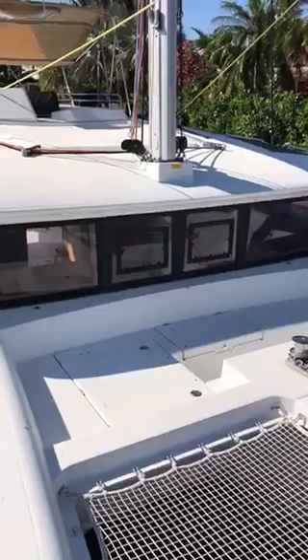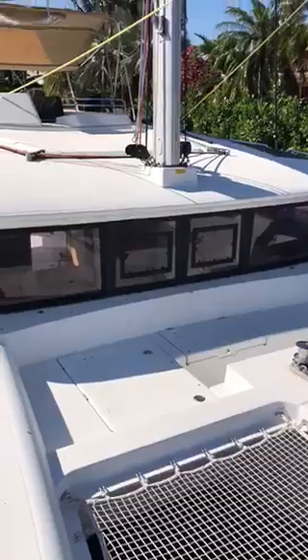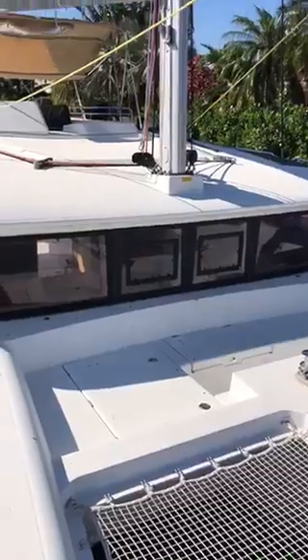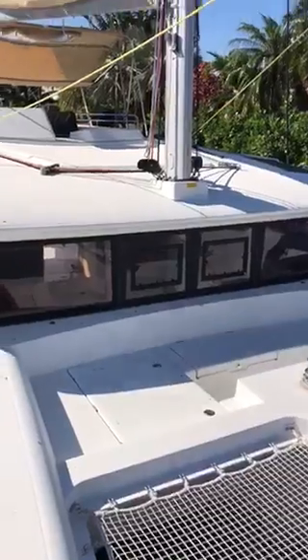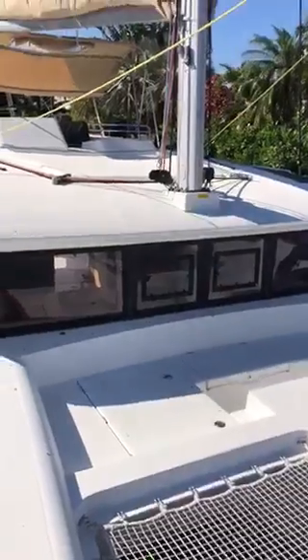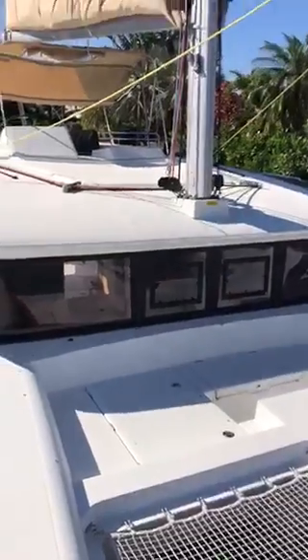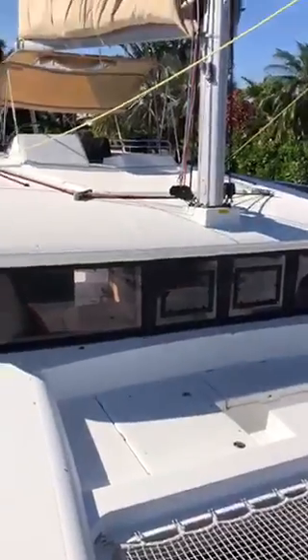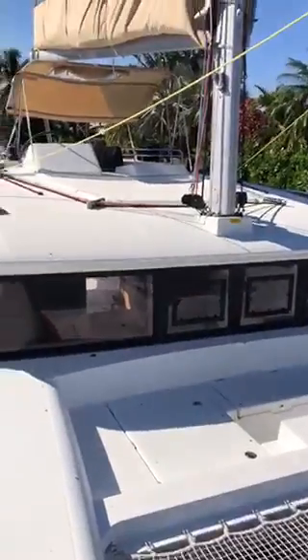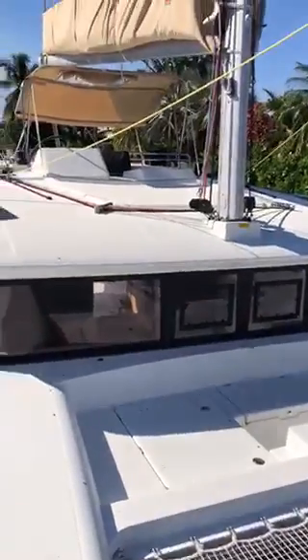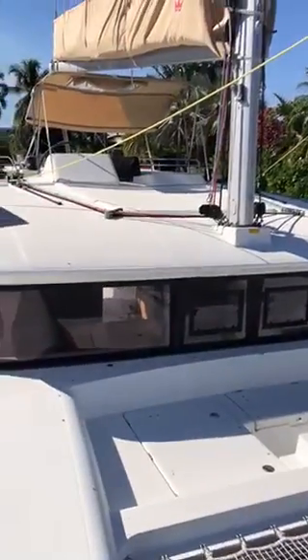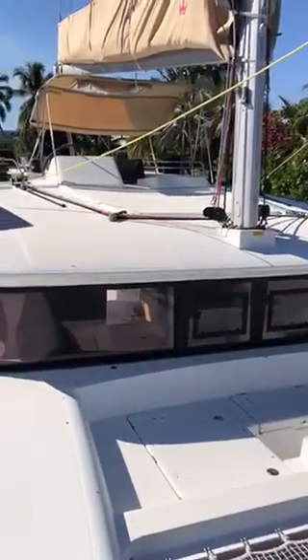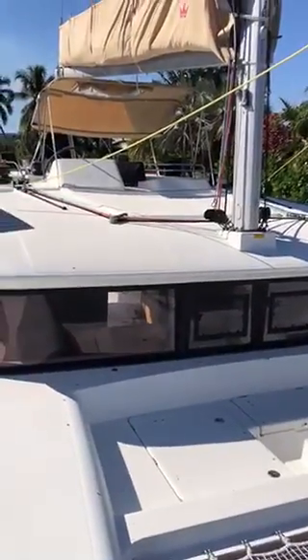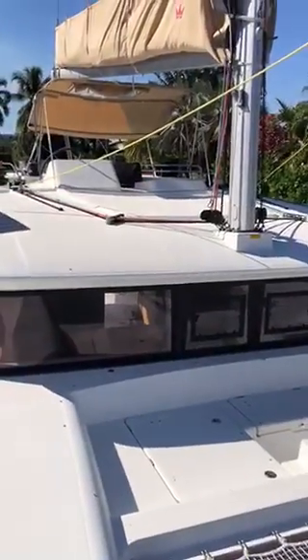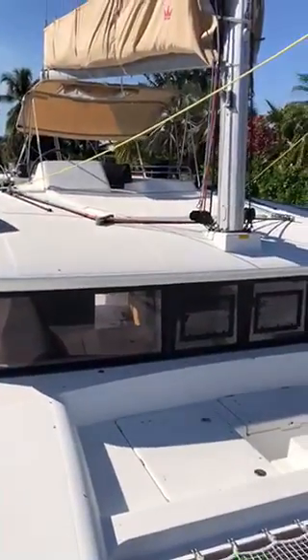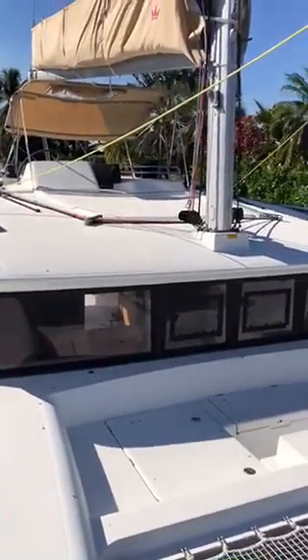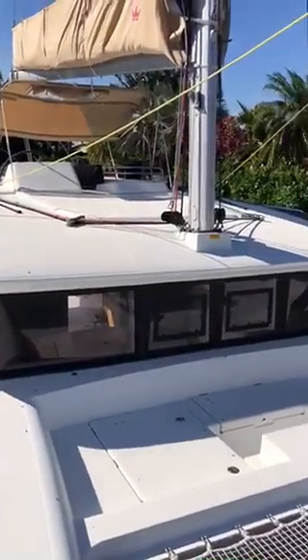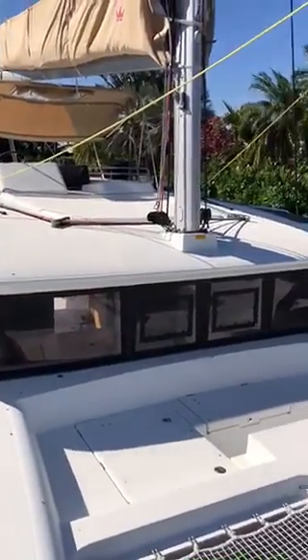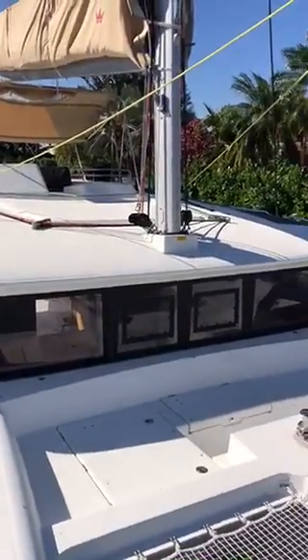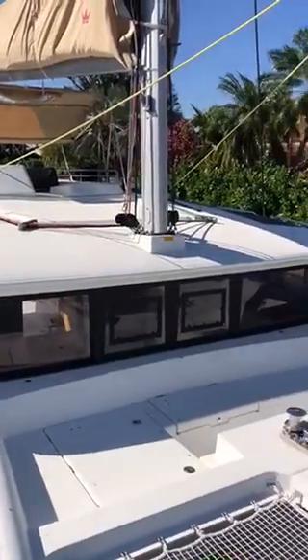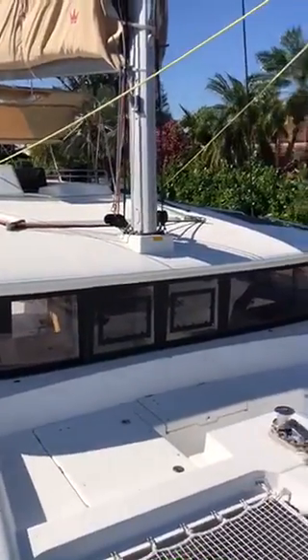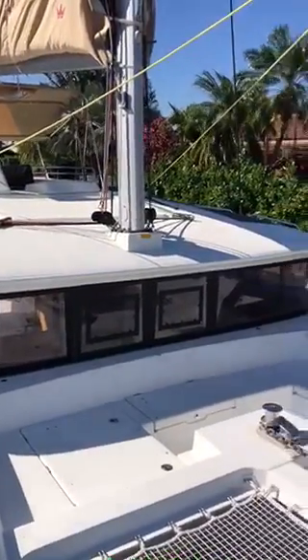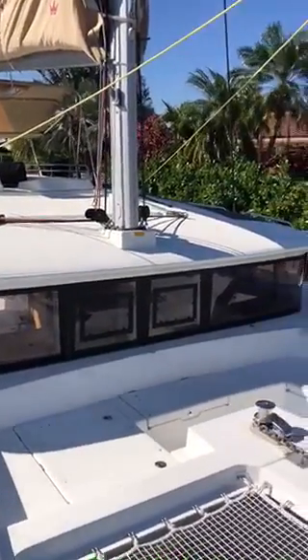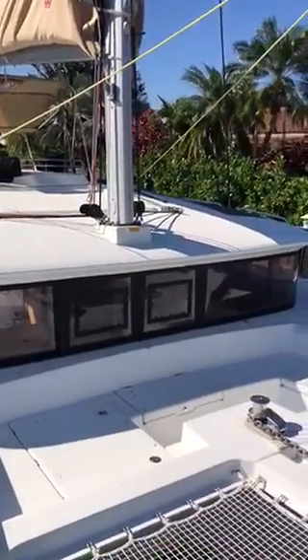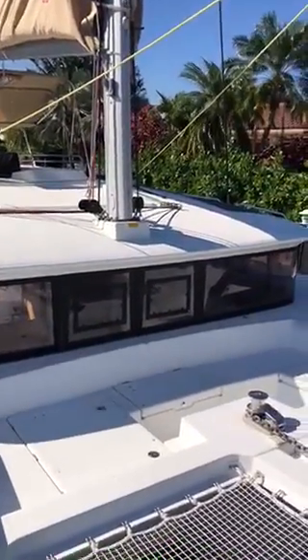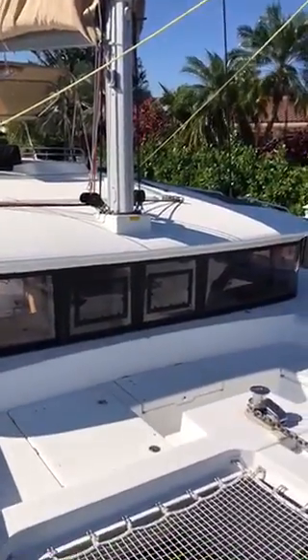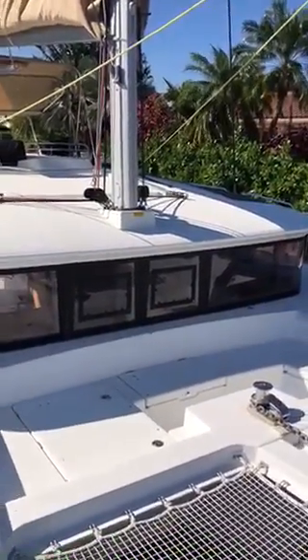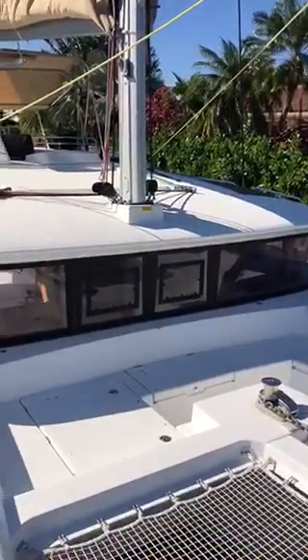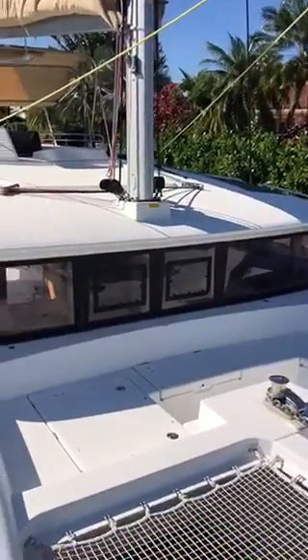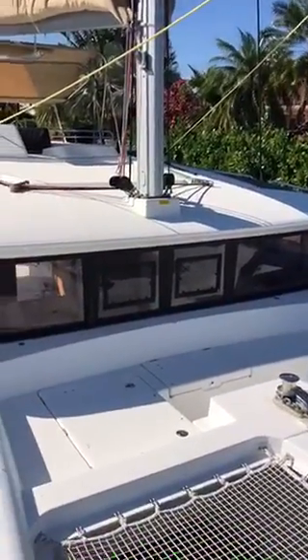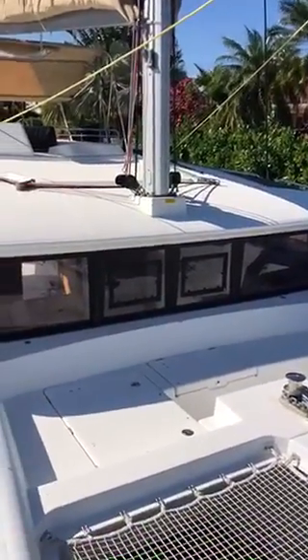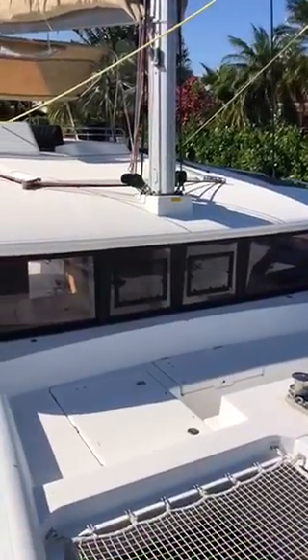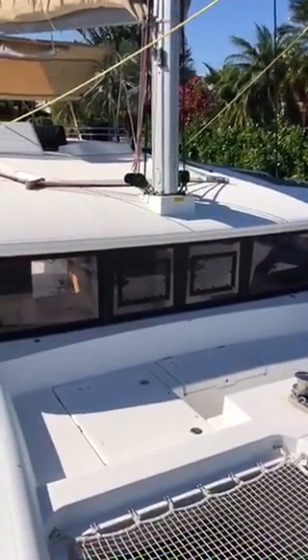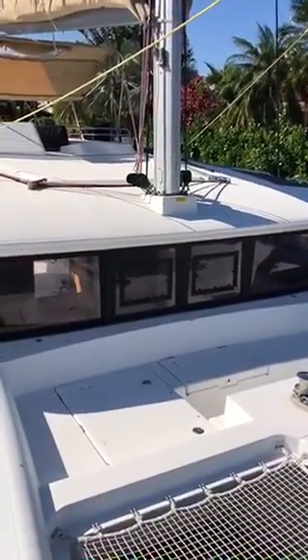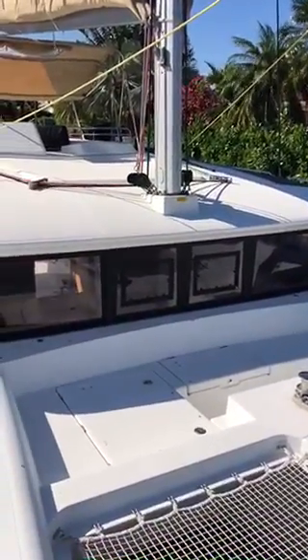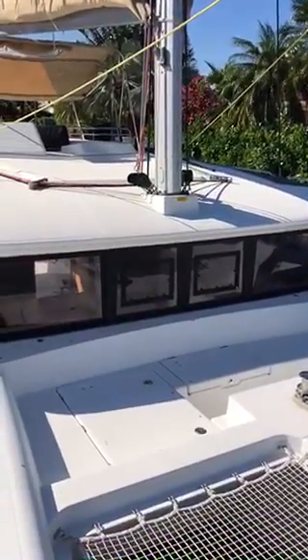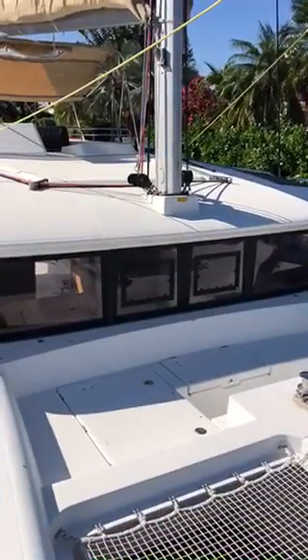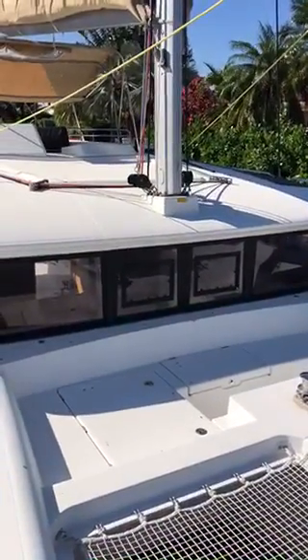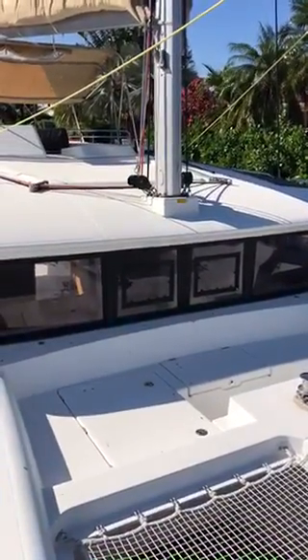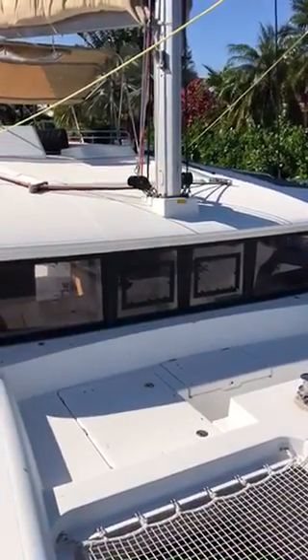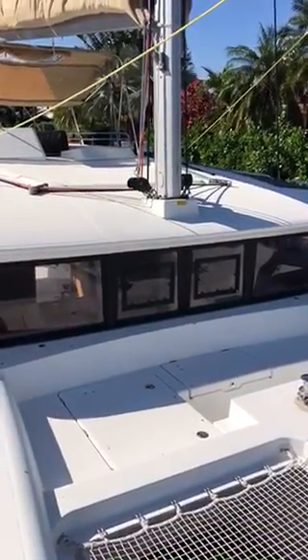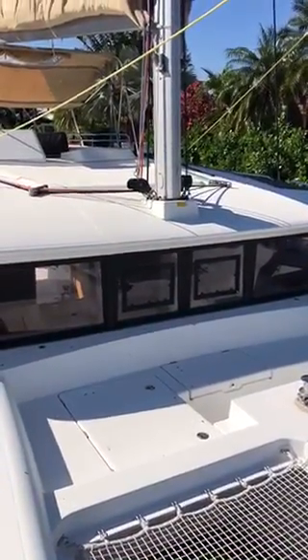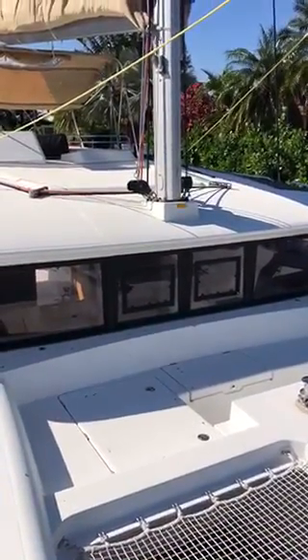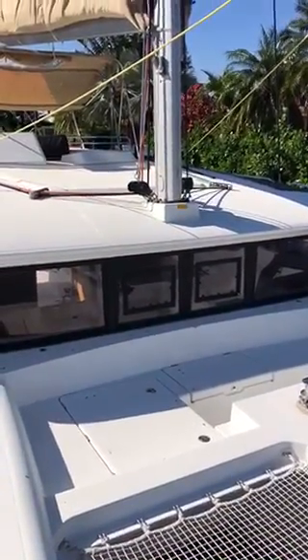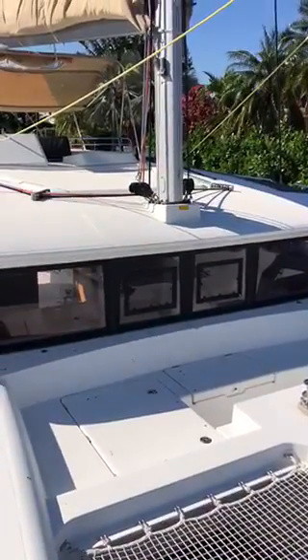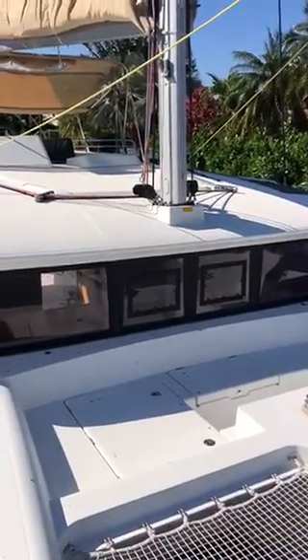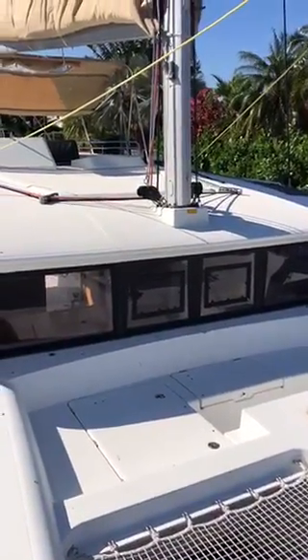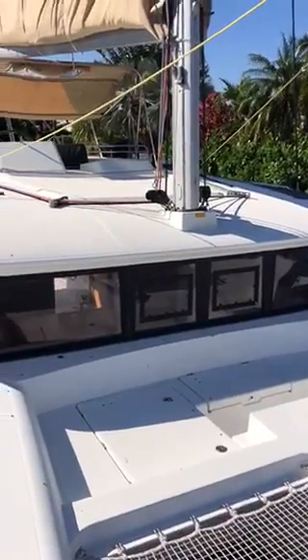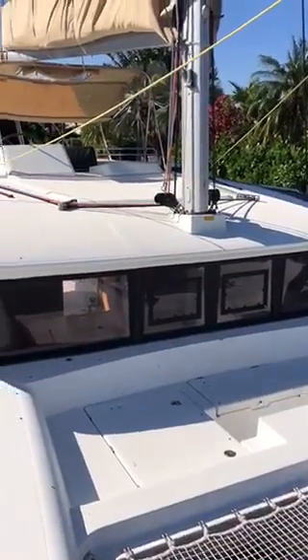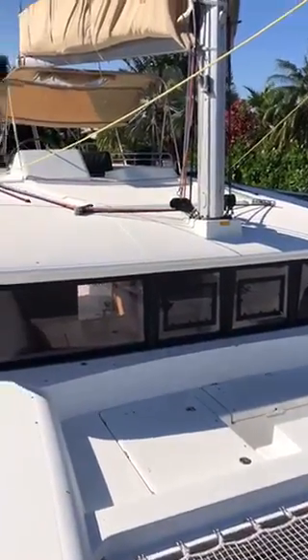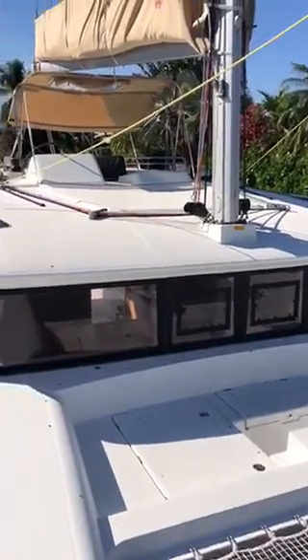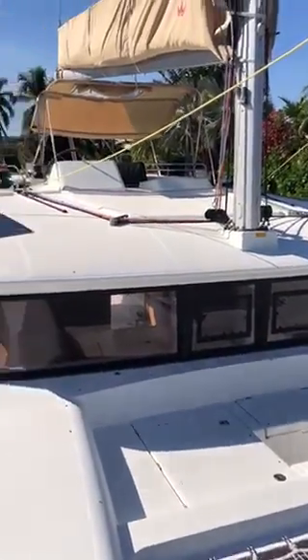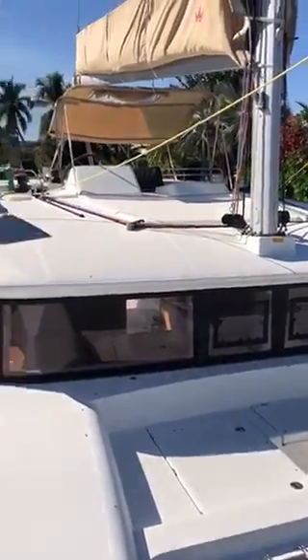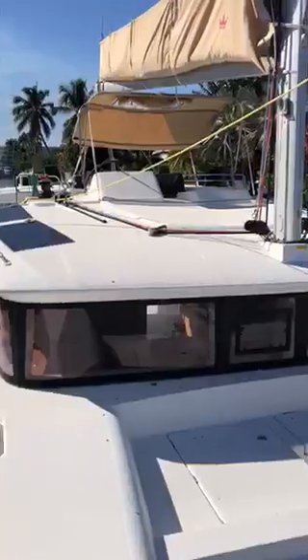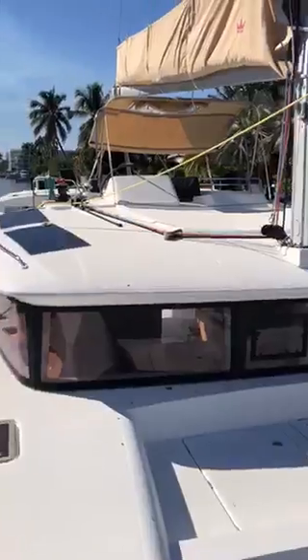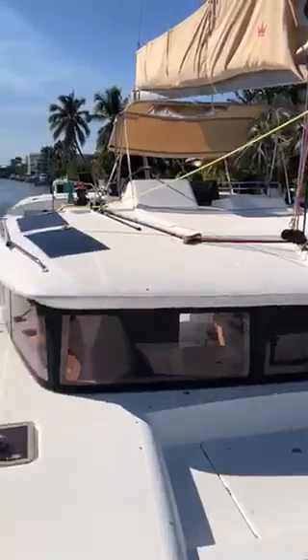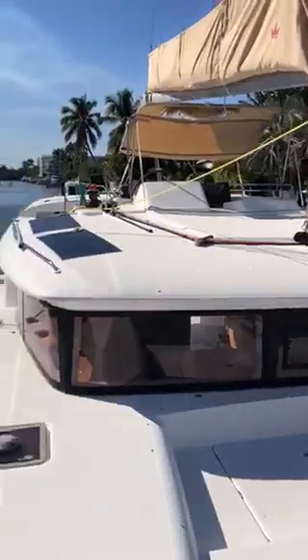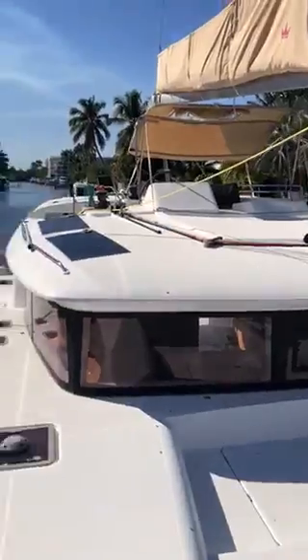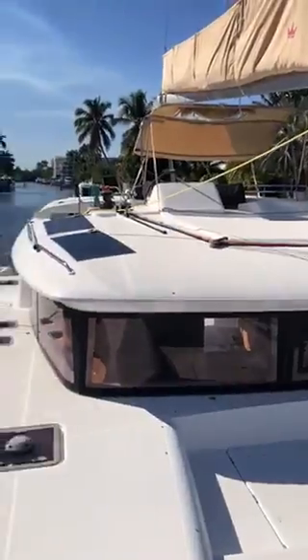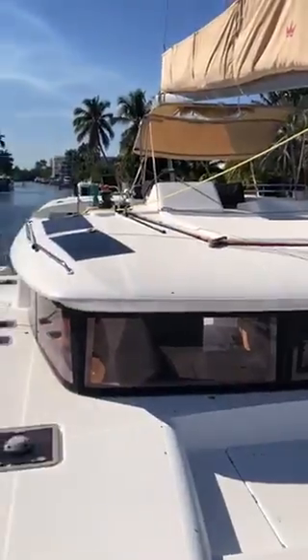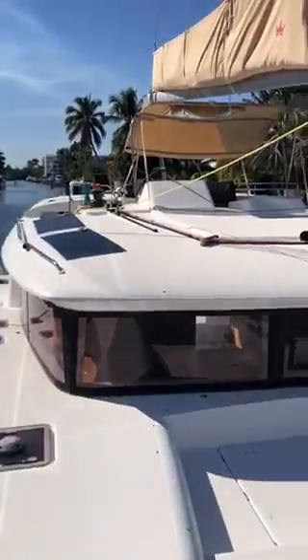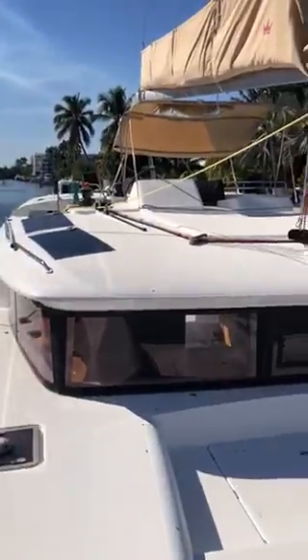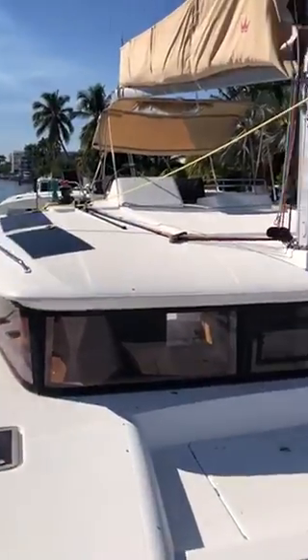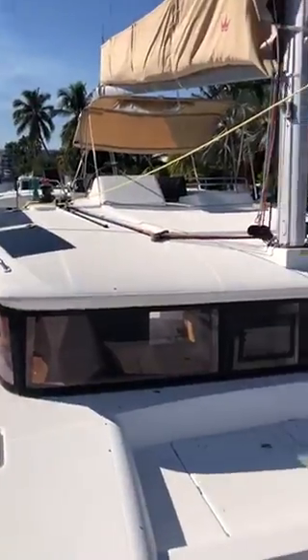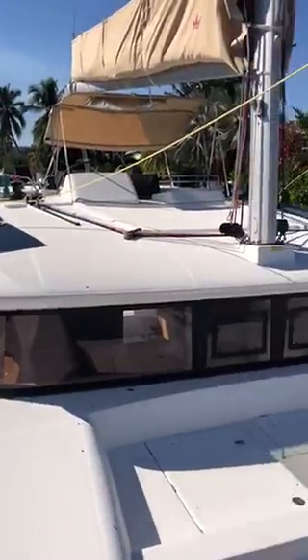Here's a brief video overview of our 2018 Lagoon 450 Antares currently for sale.